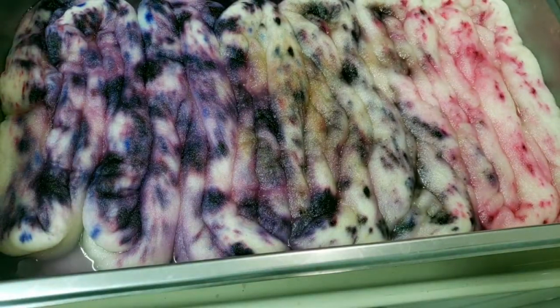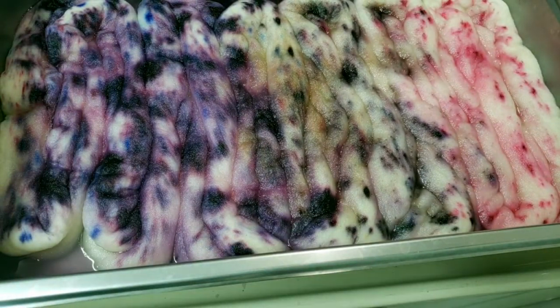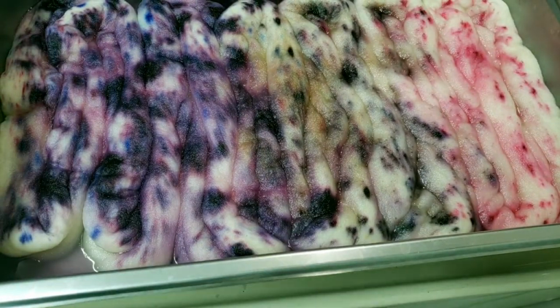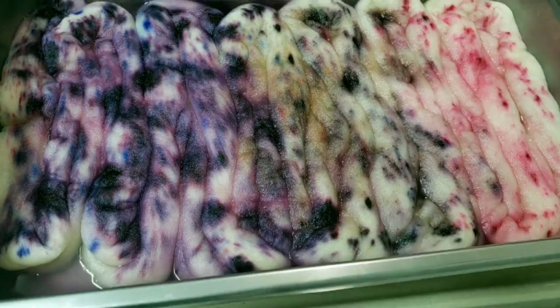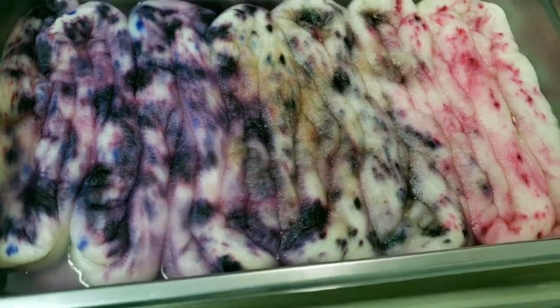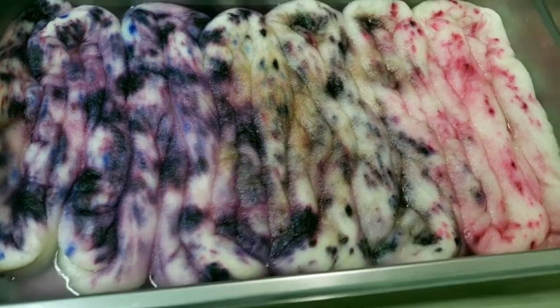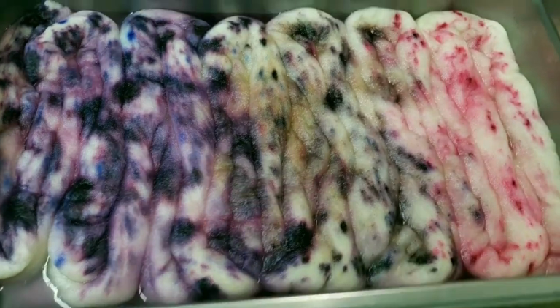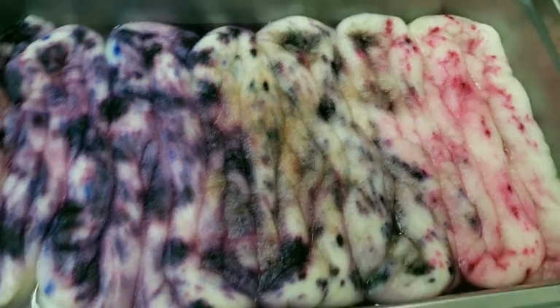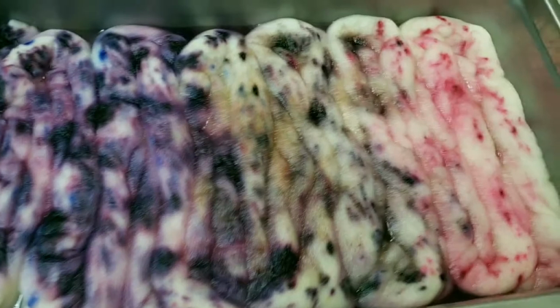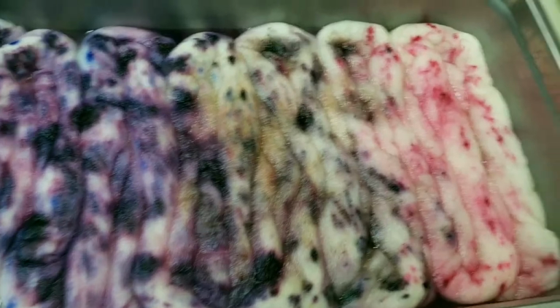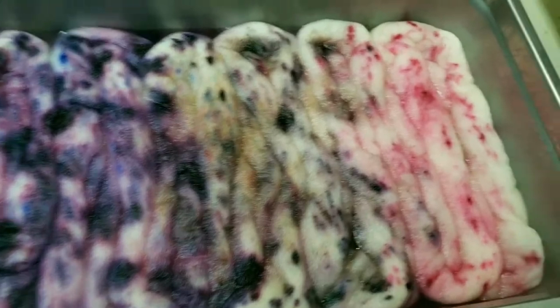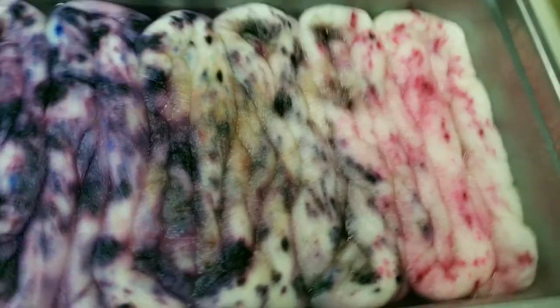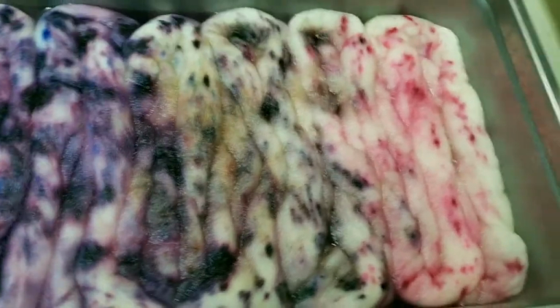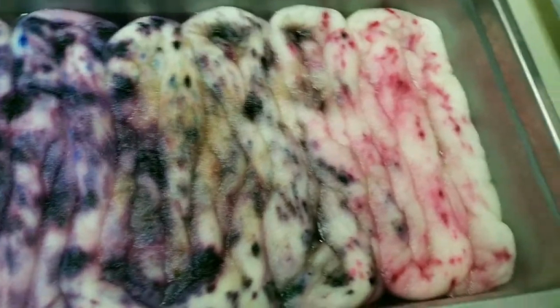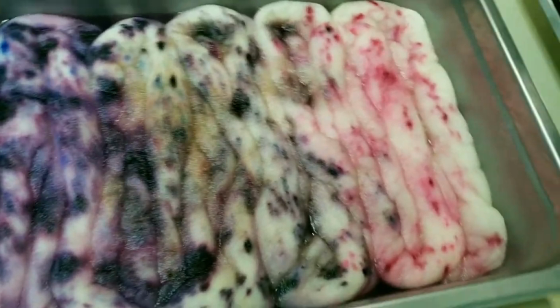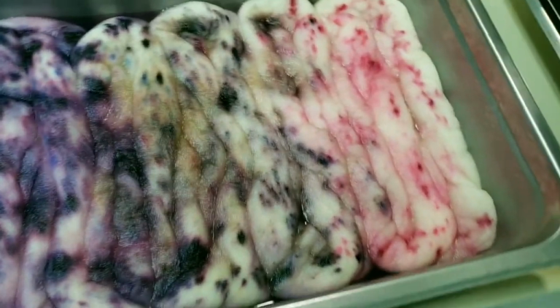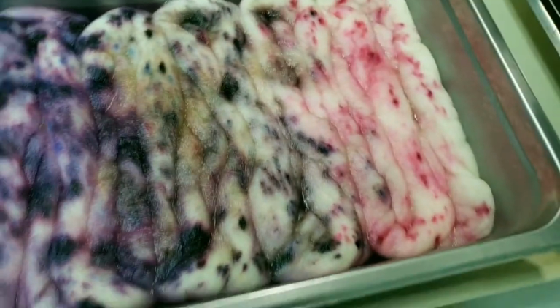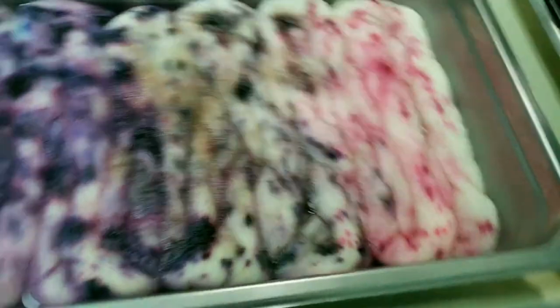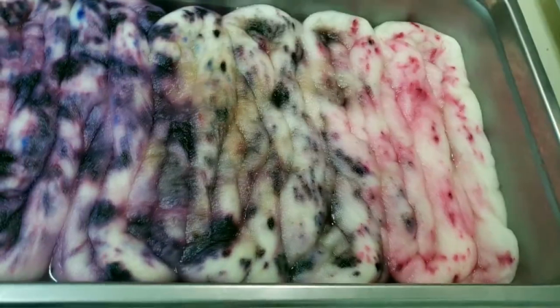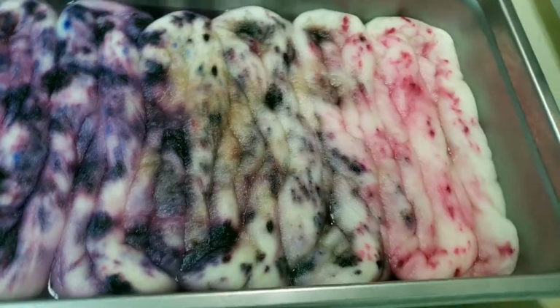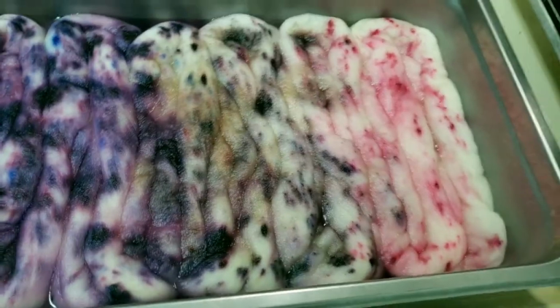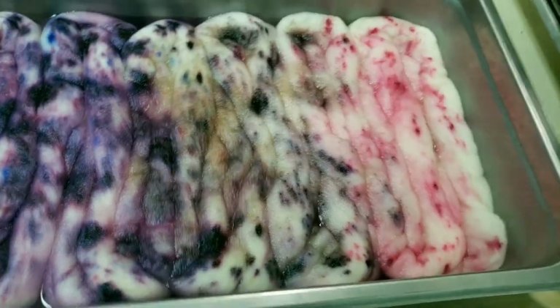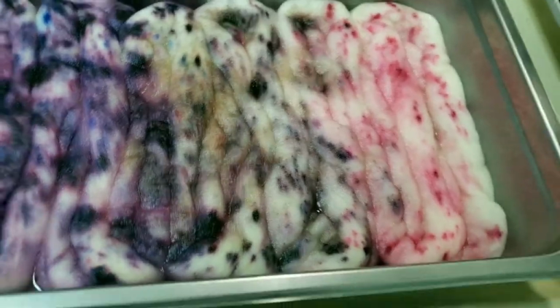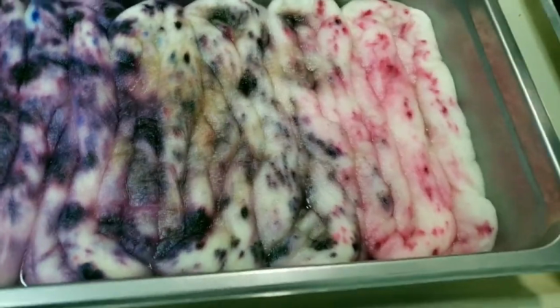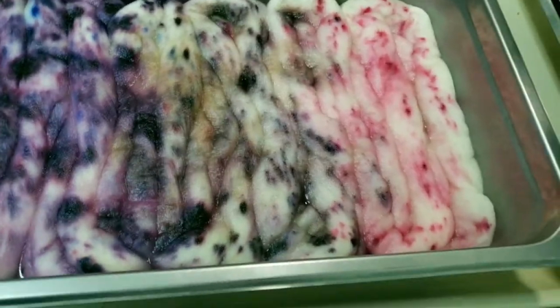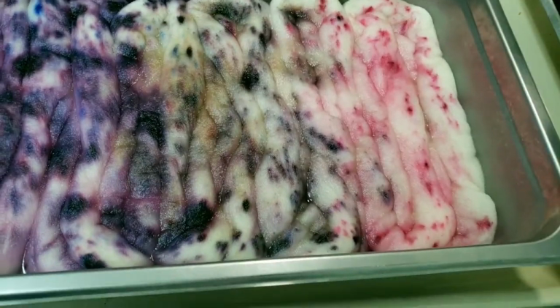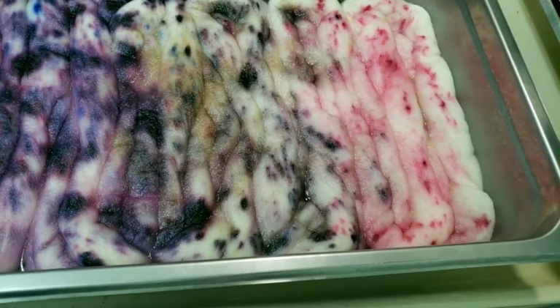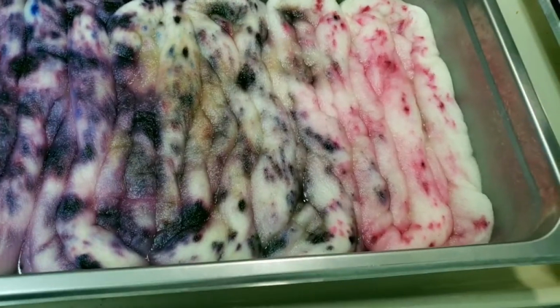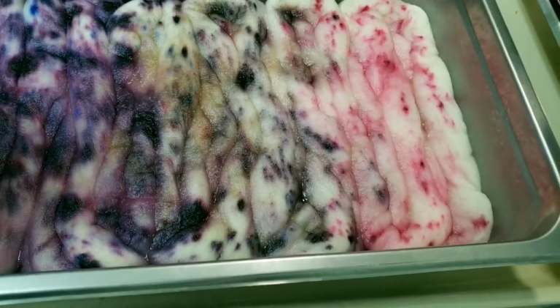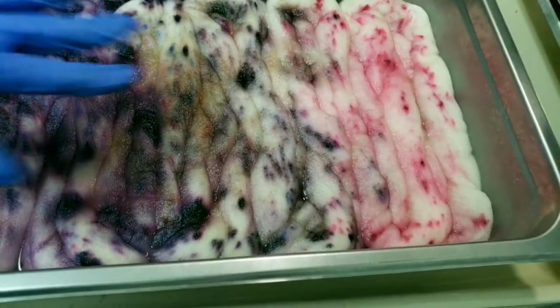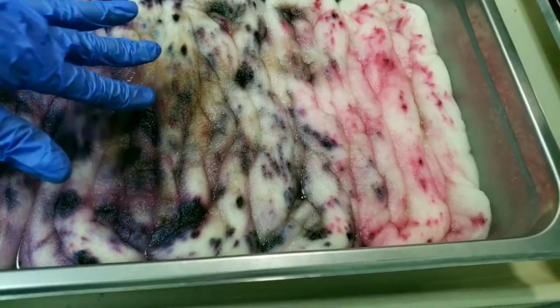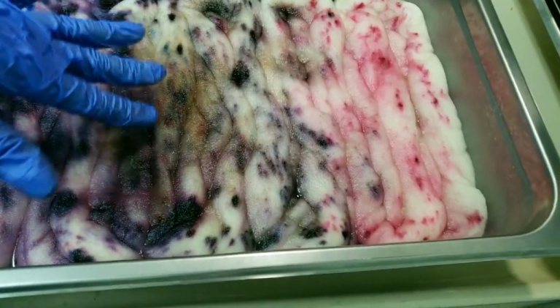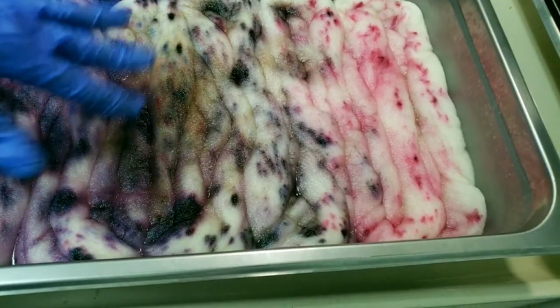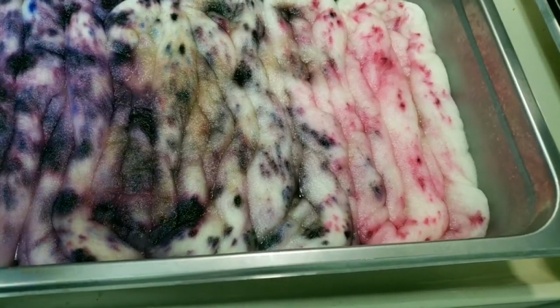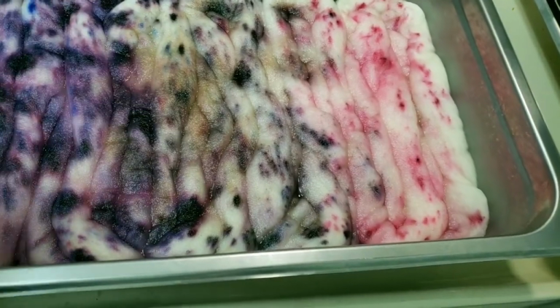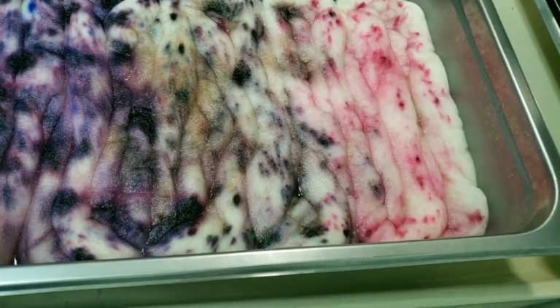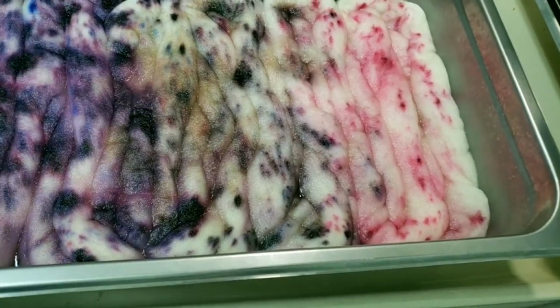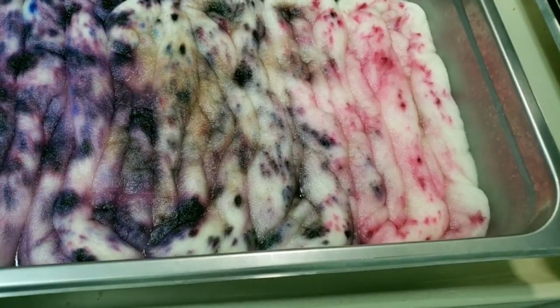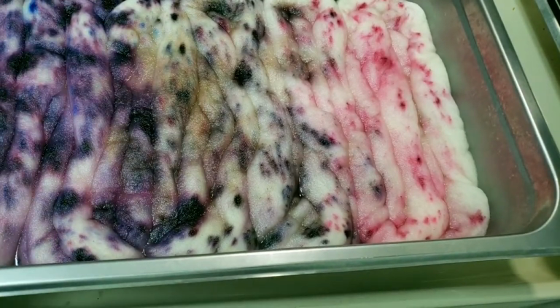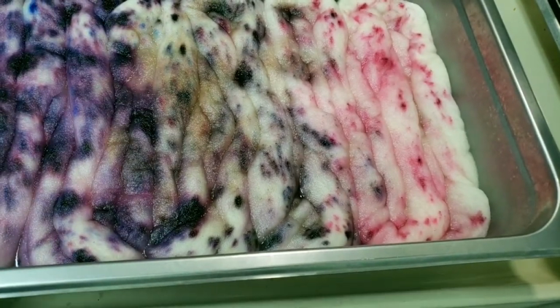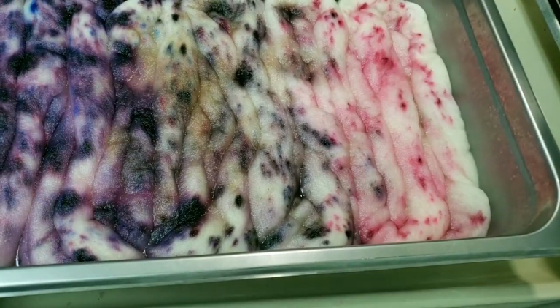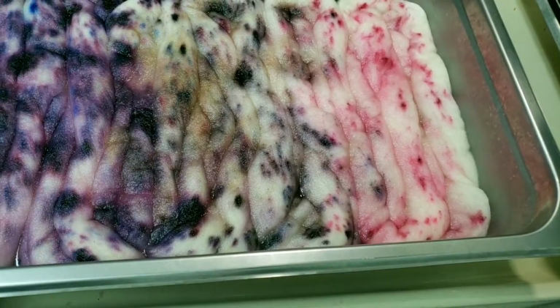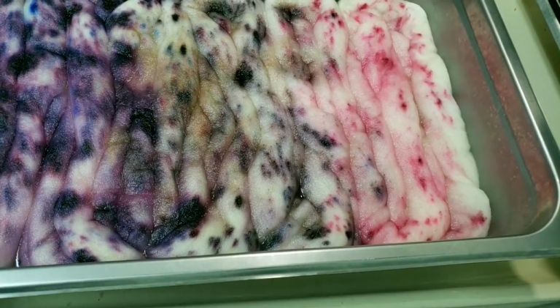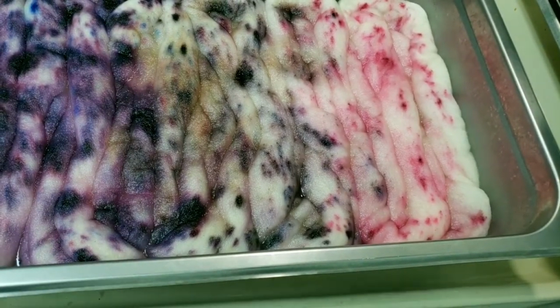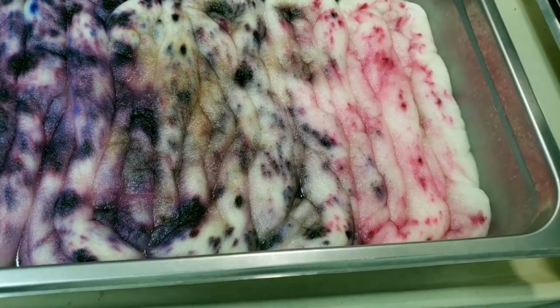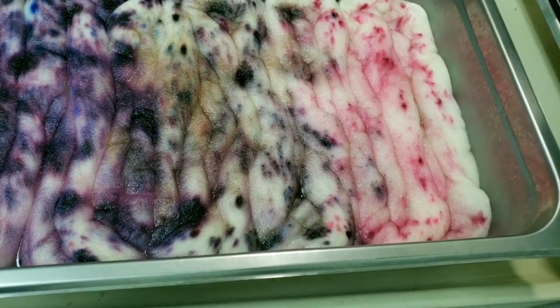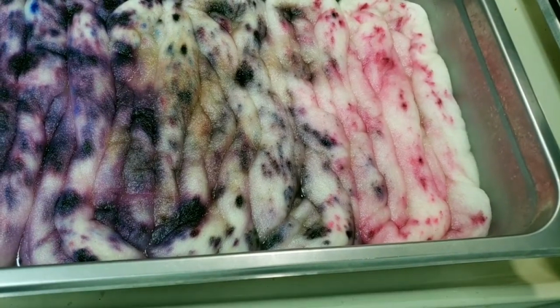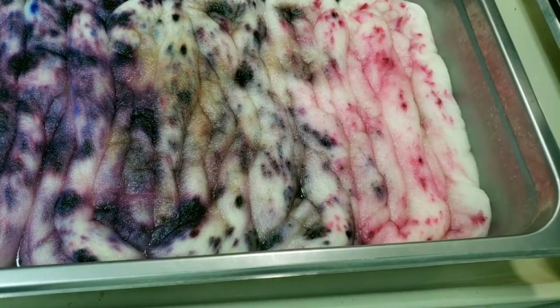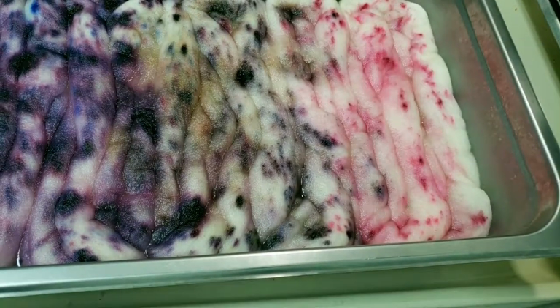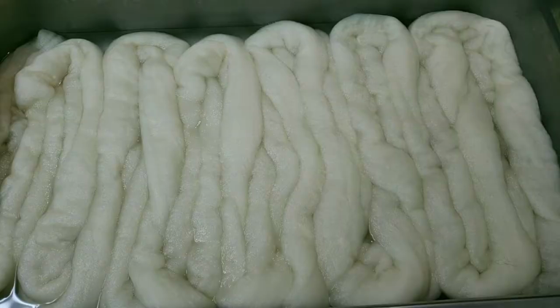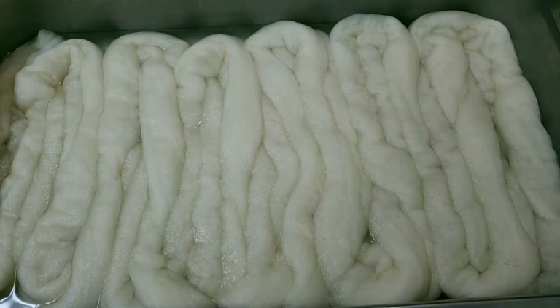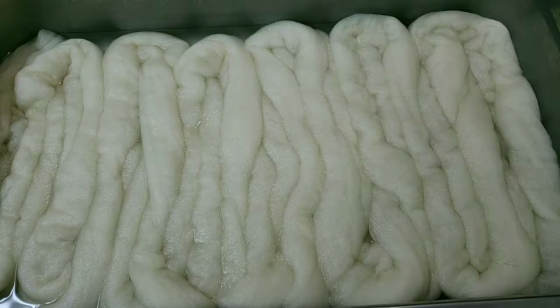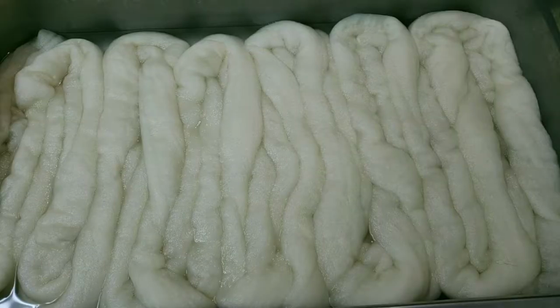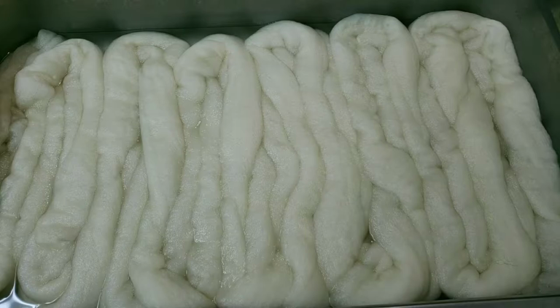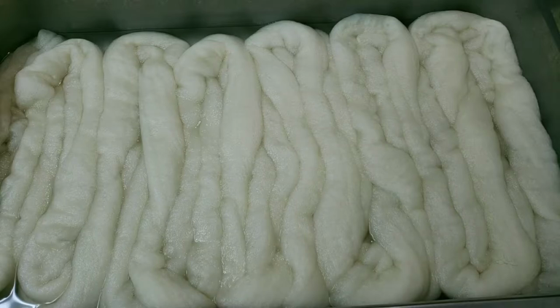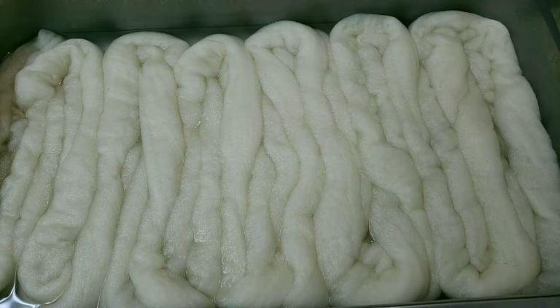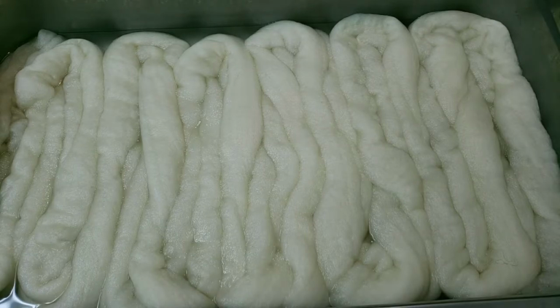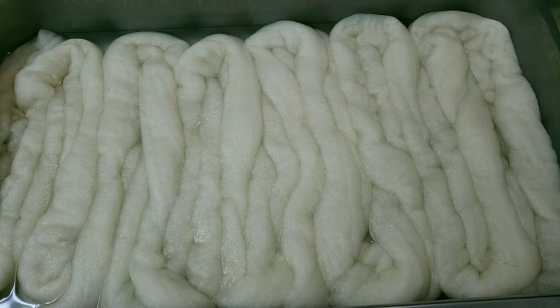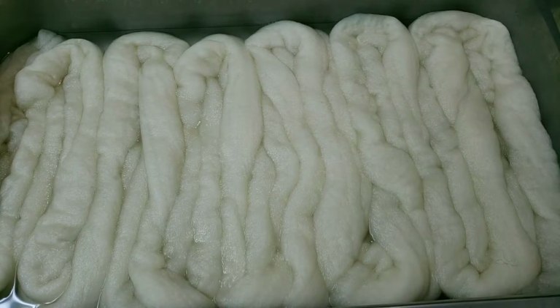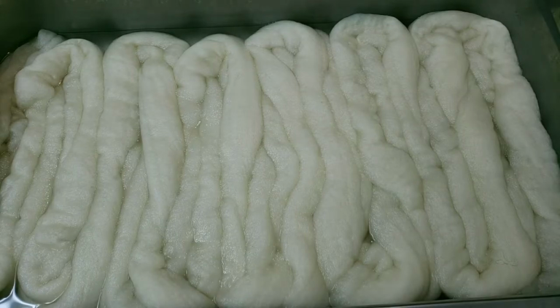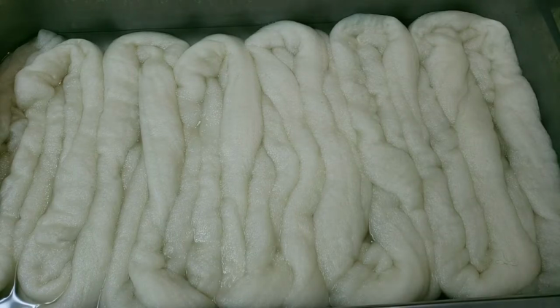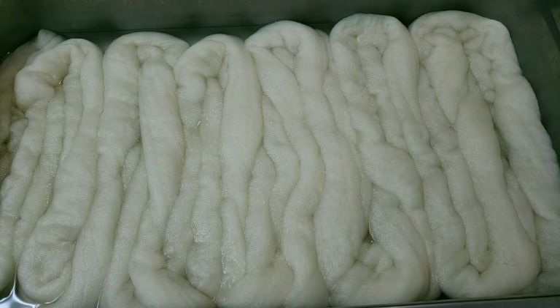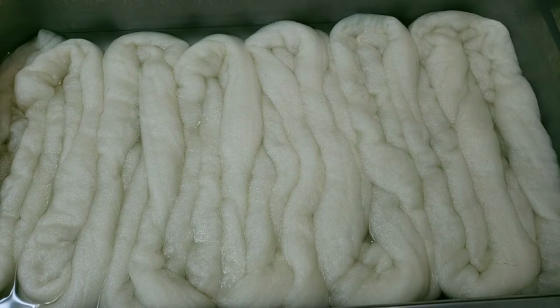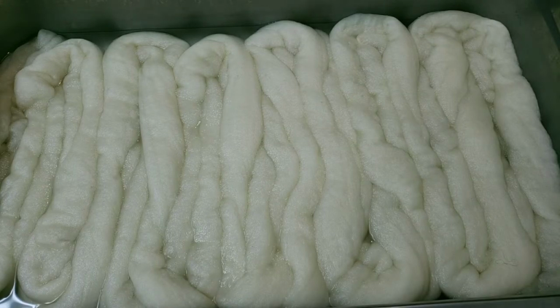Whoa, beautiful! I like what we're getting here — I think we need some more brown, let's do this!